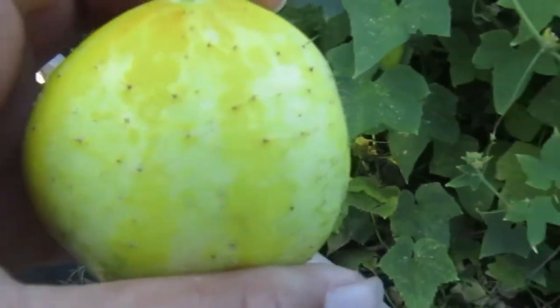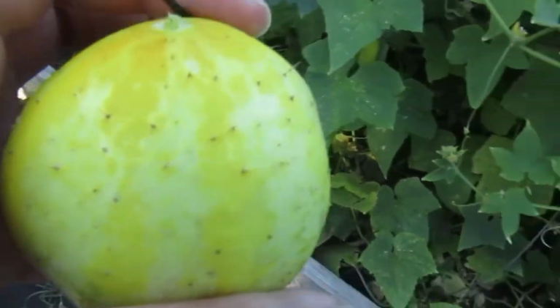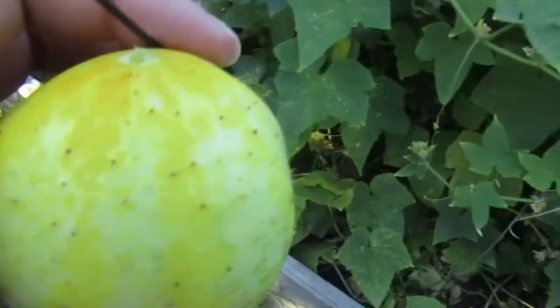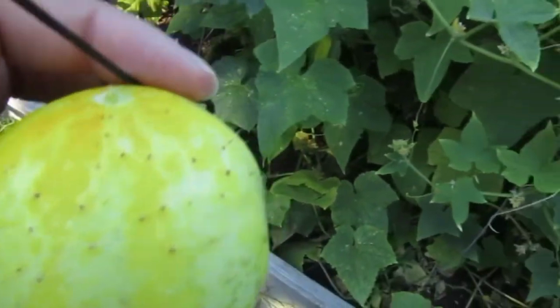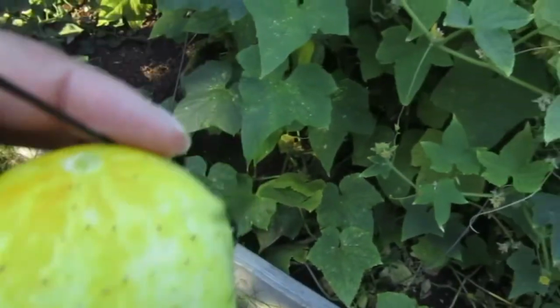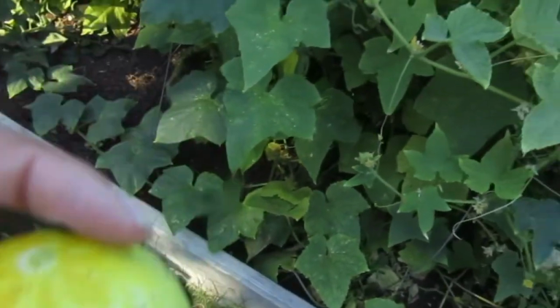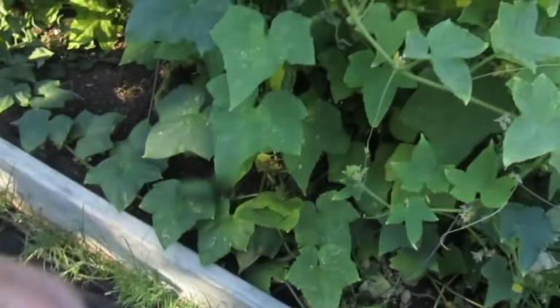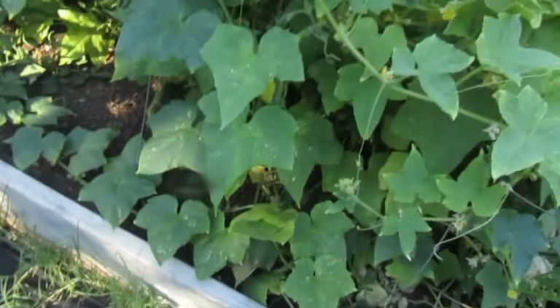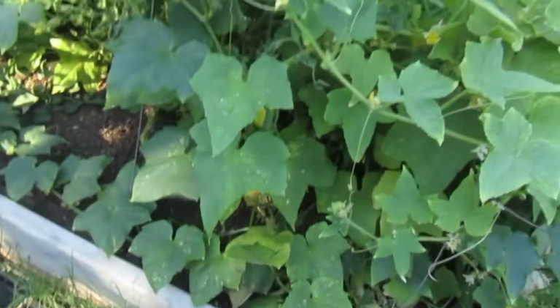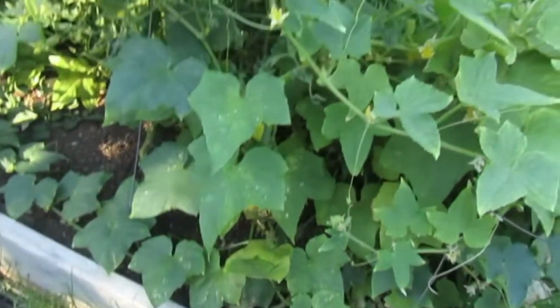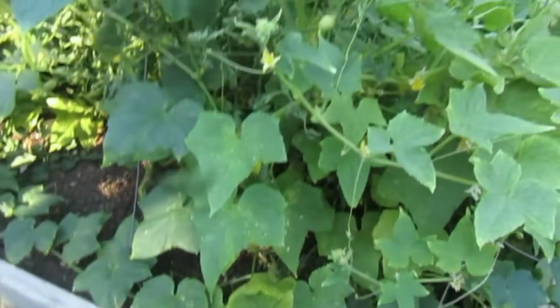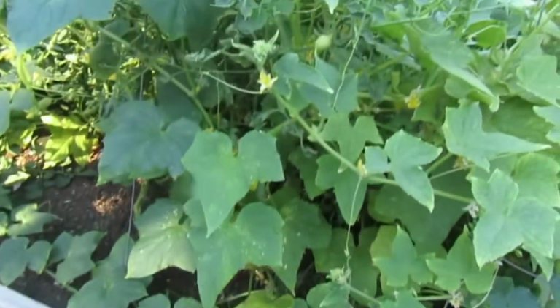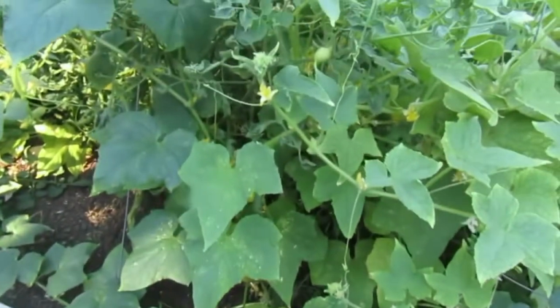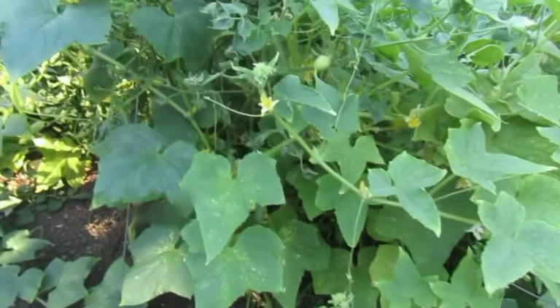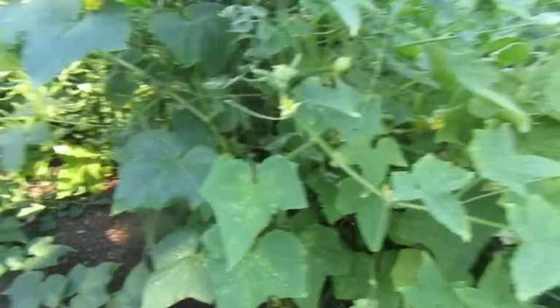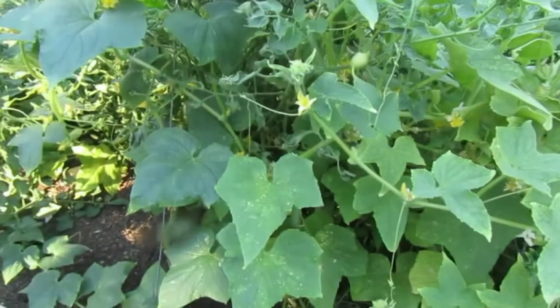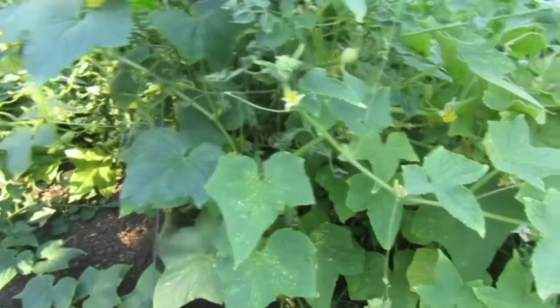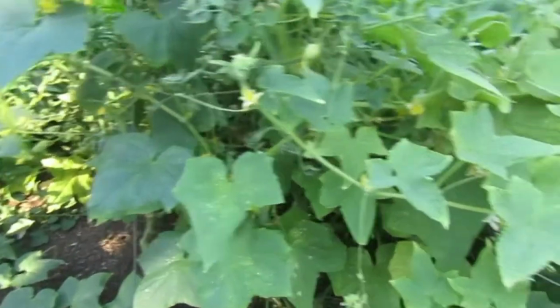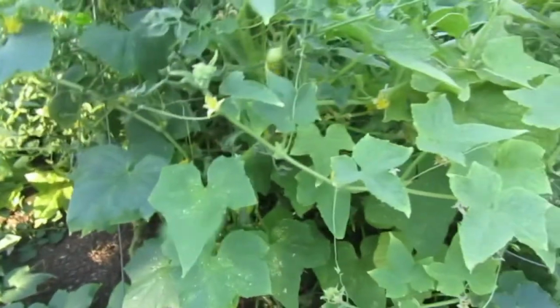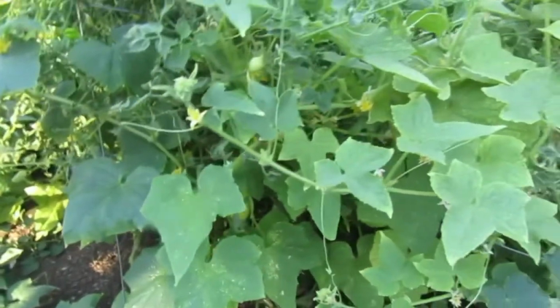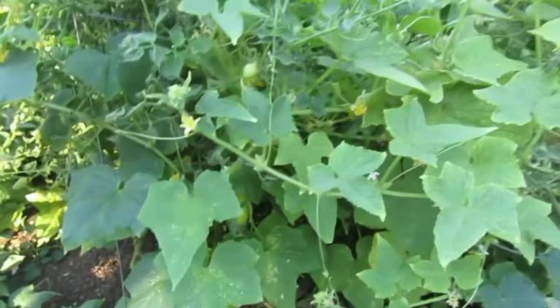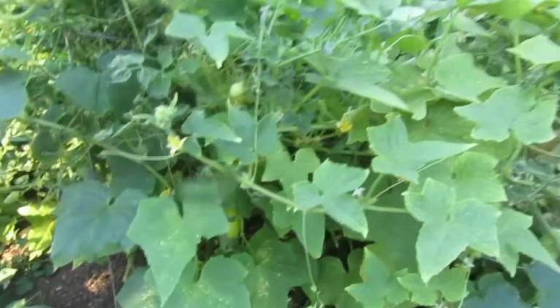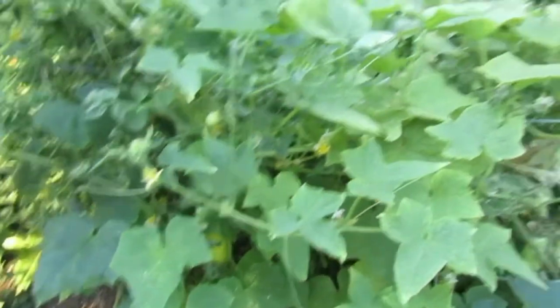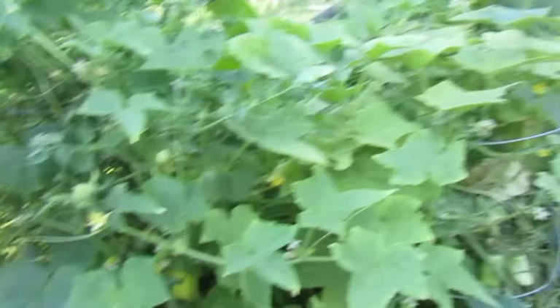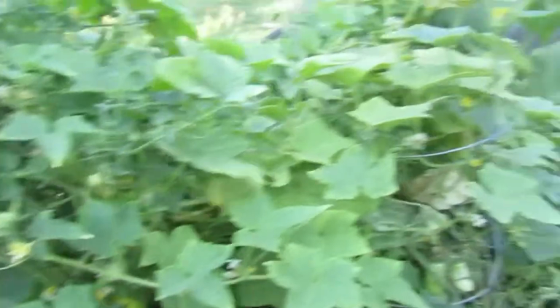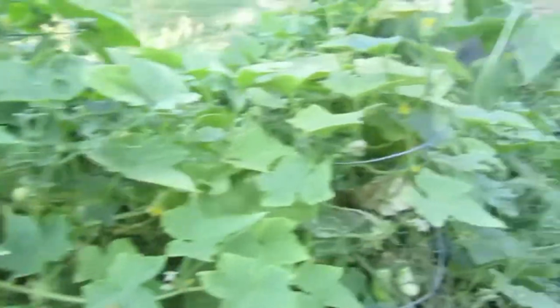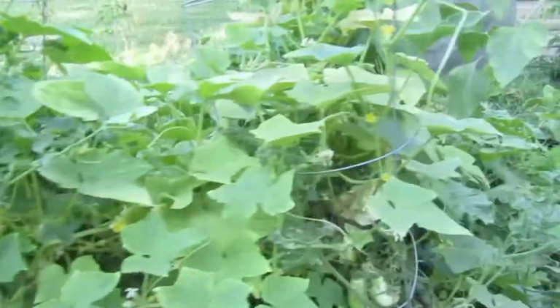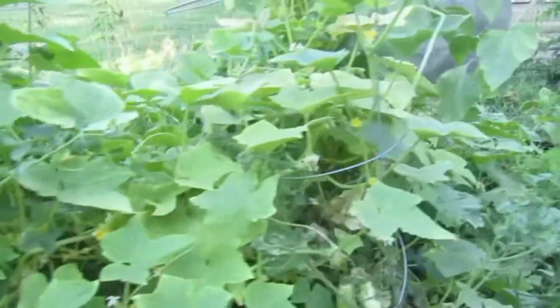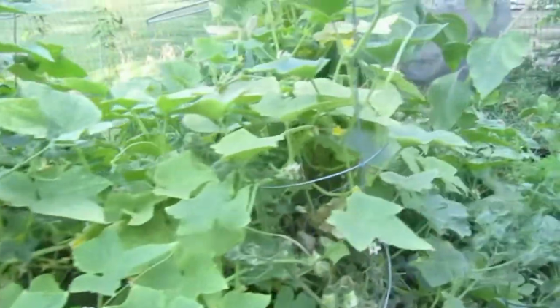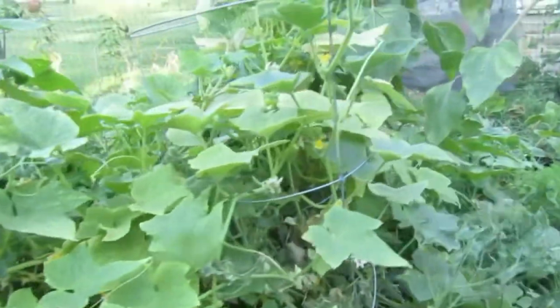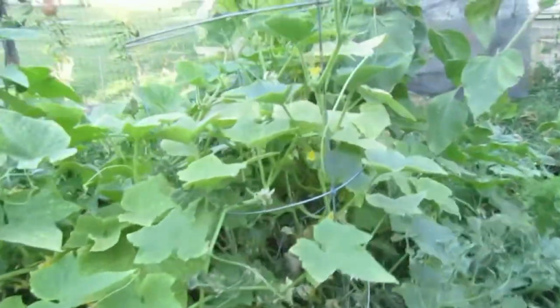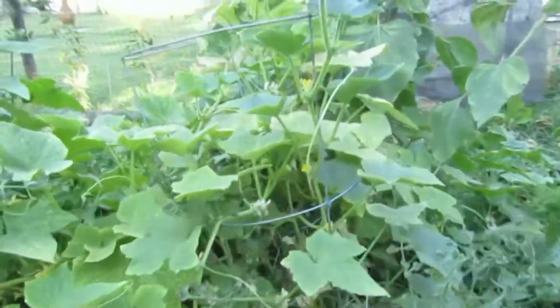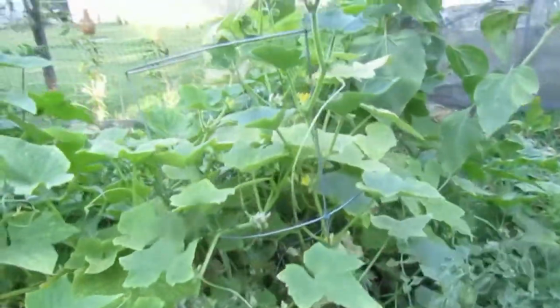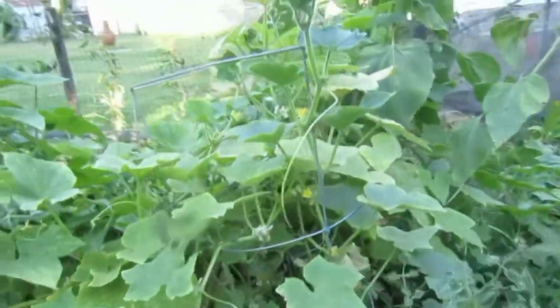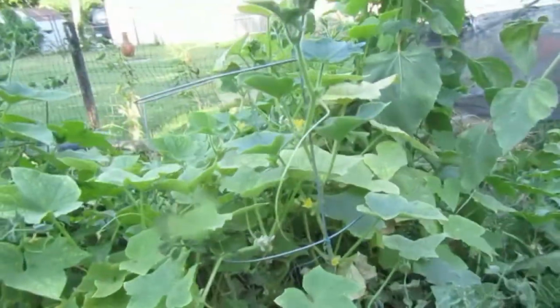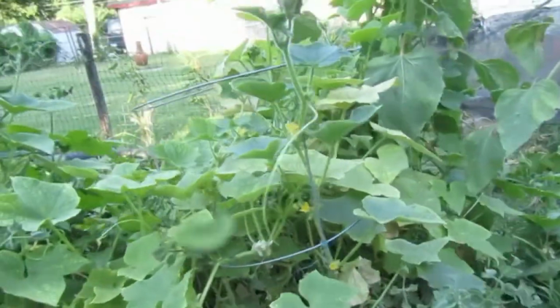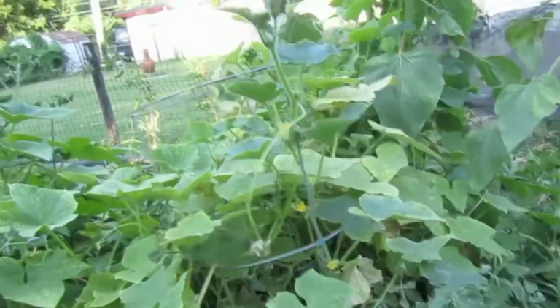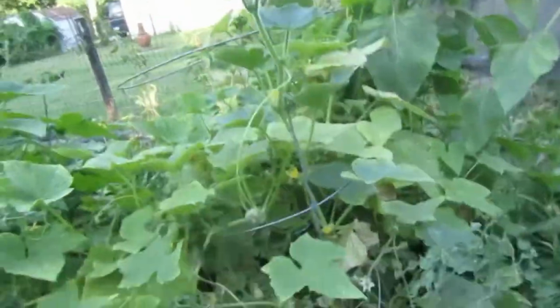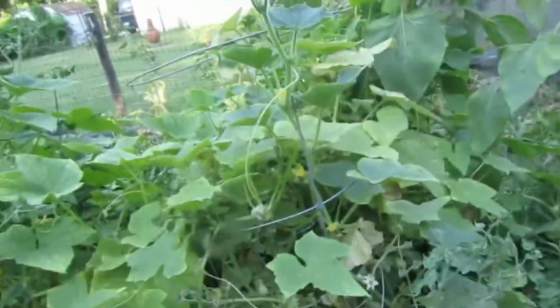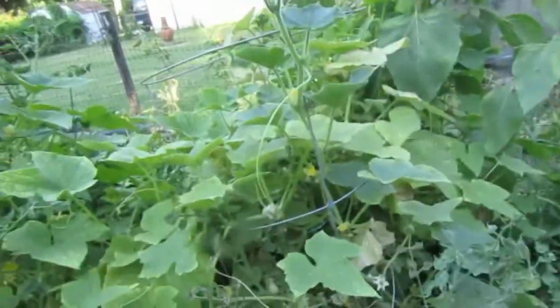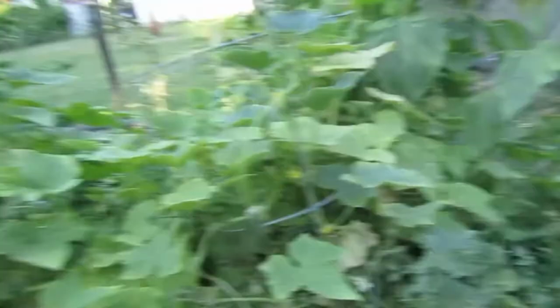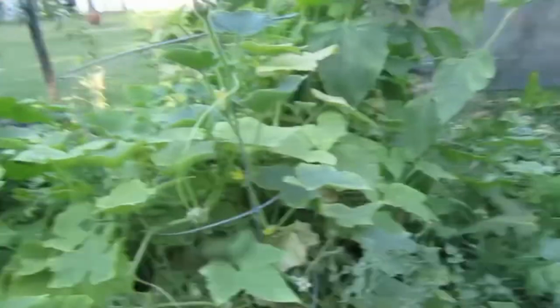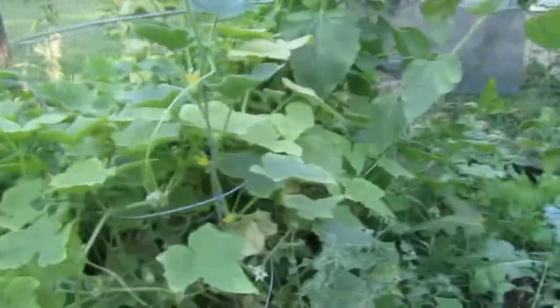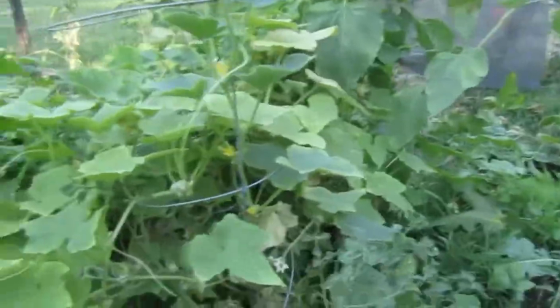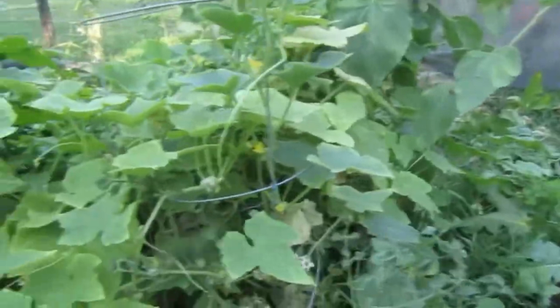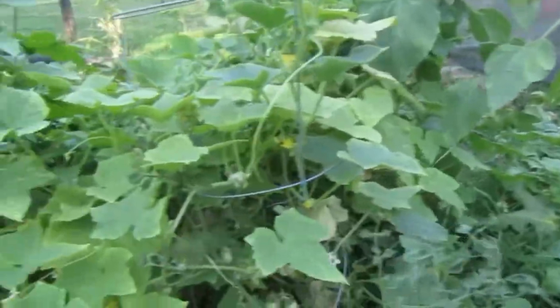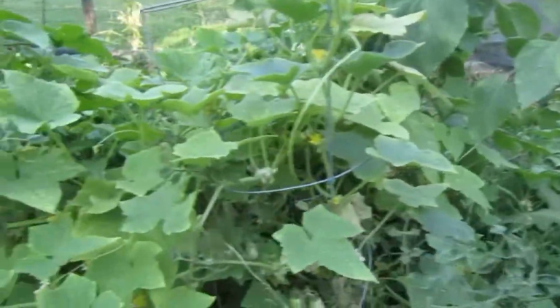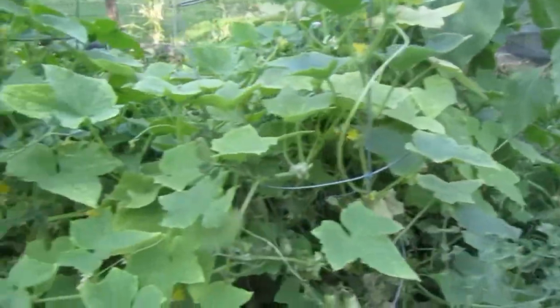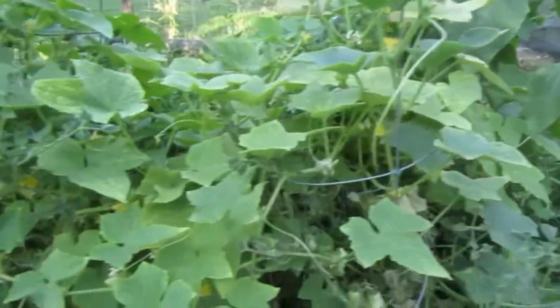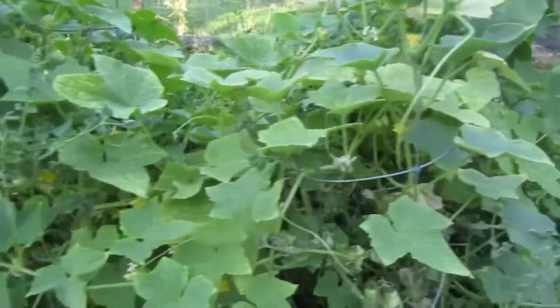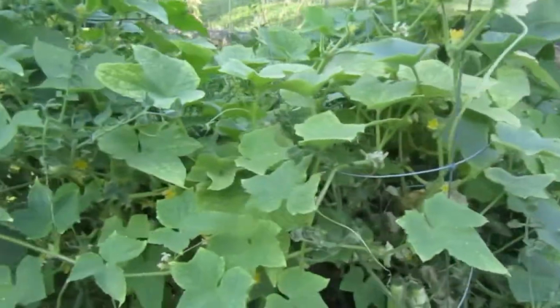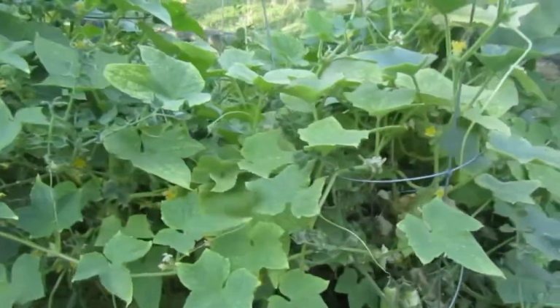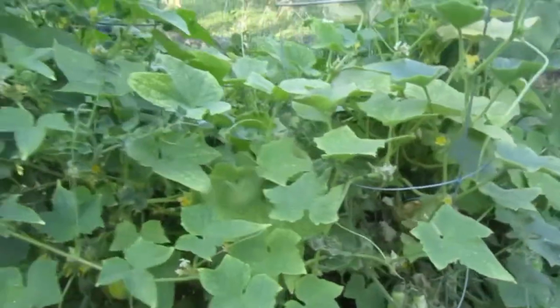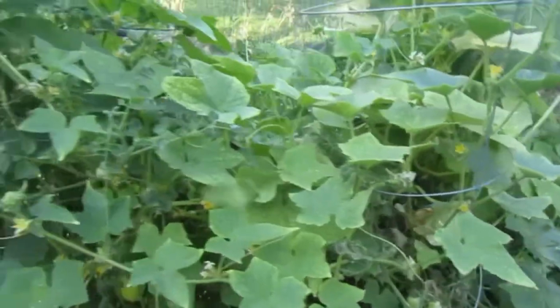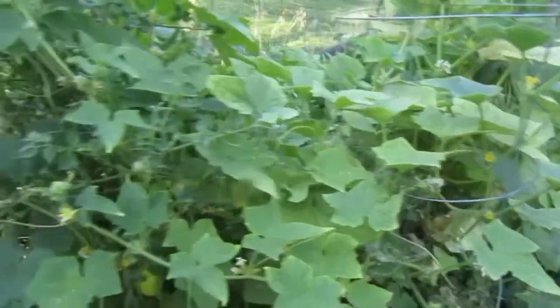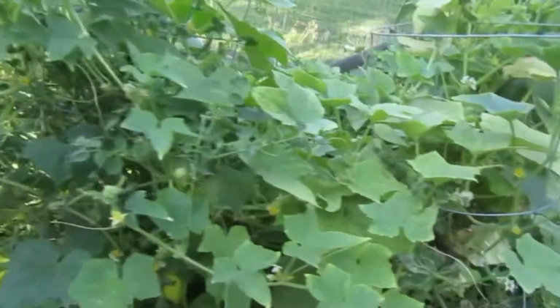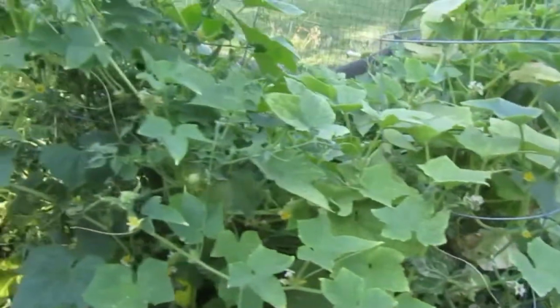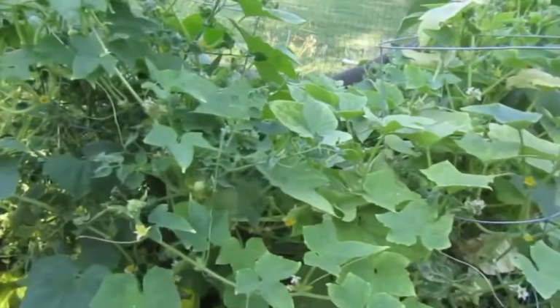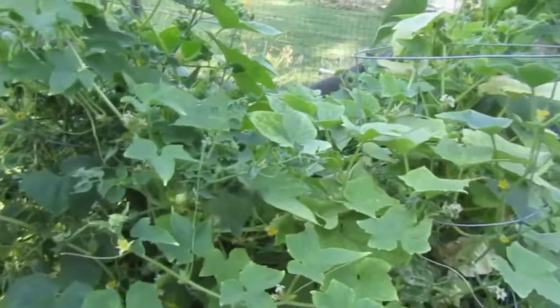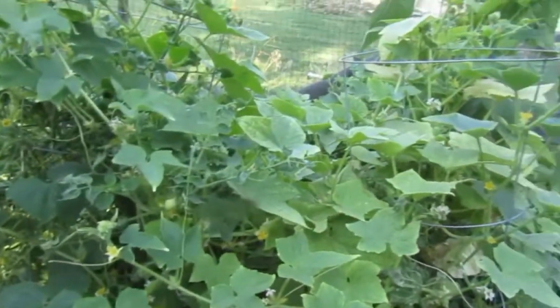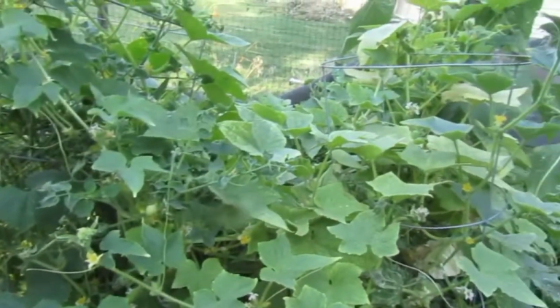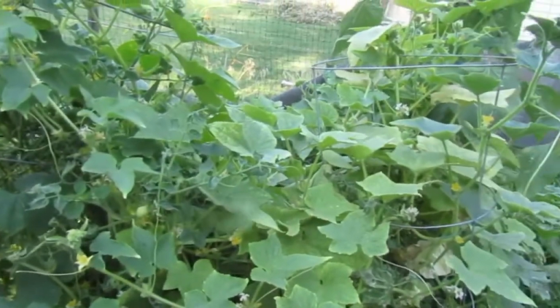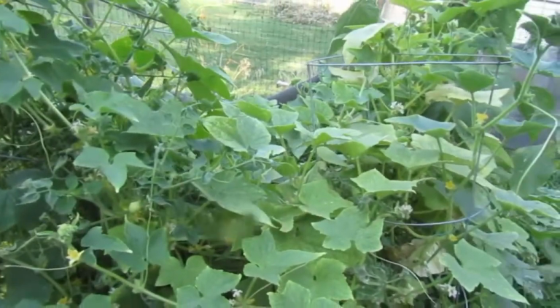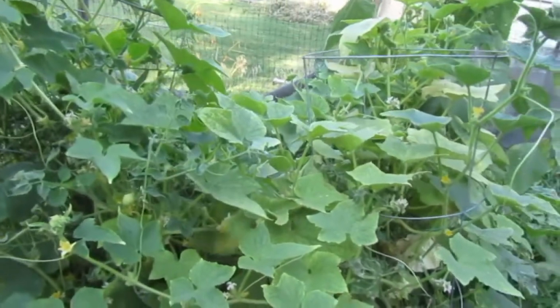That's all I have outside in the garden for you guys. I'll meet you in the kitchen and let's get to canning these pickles.